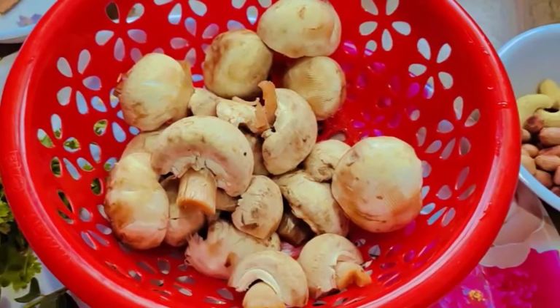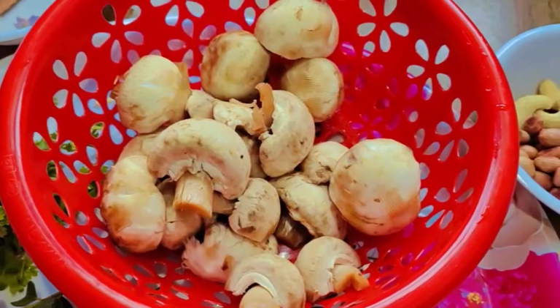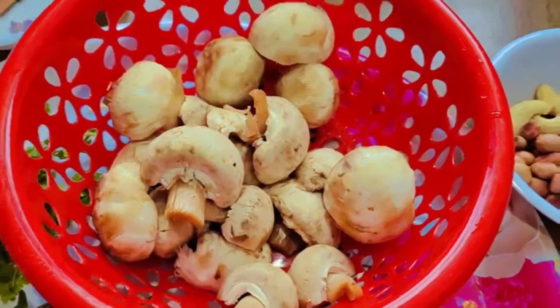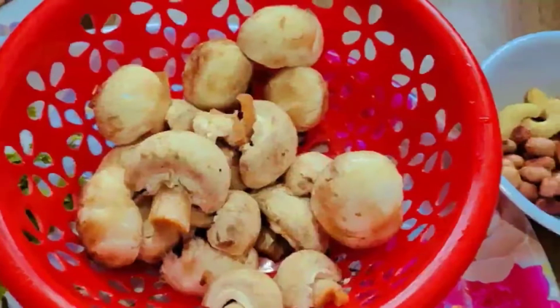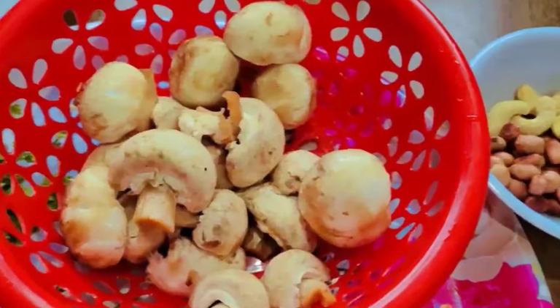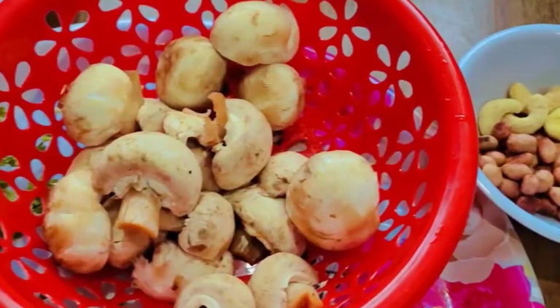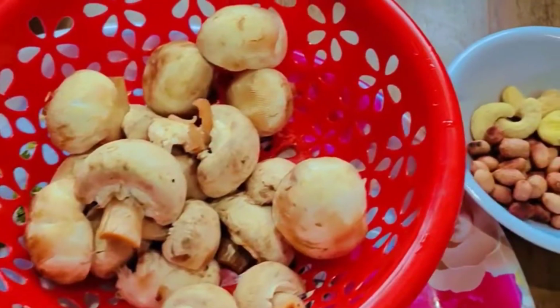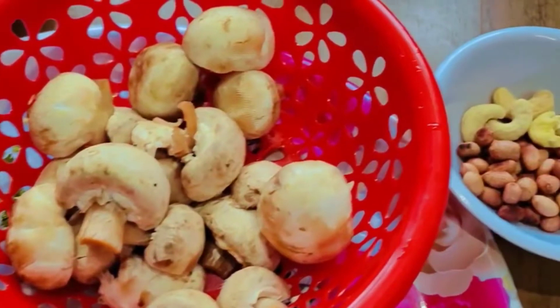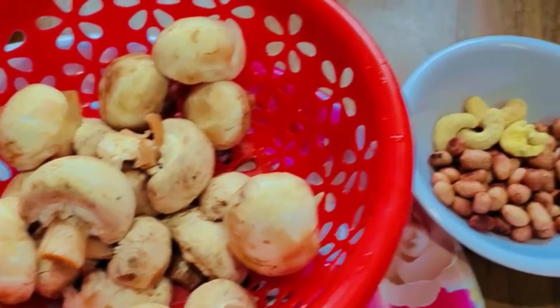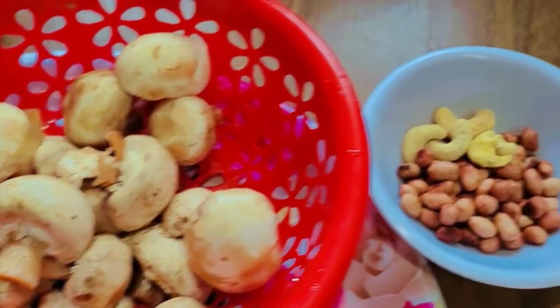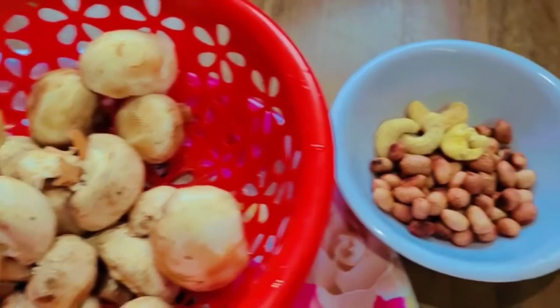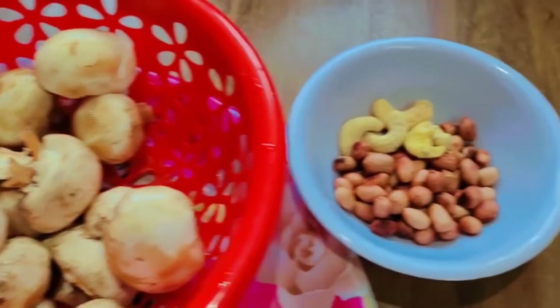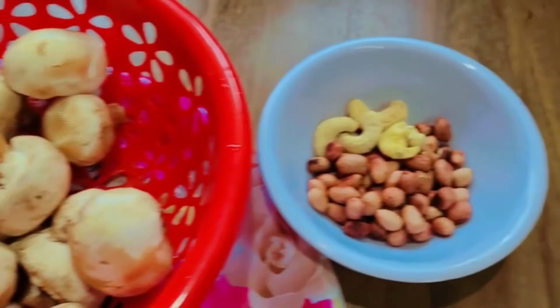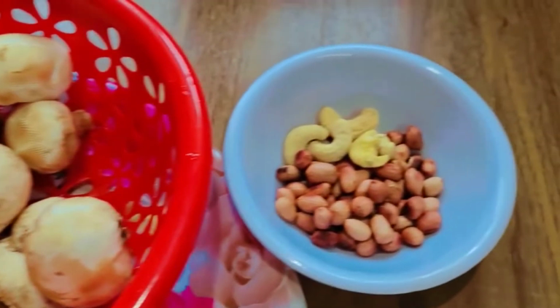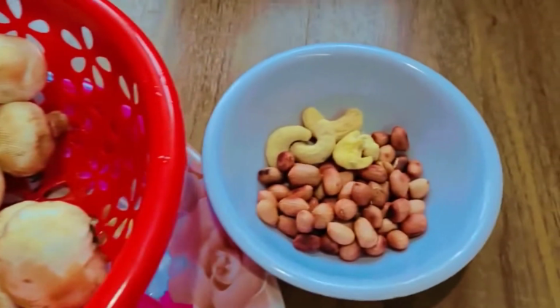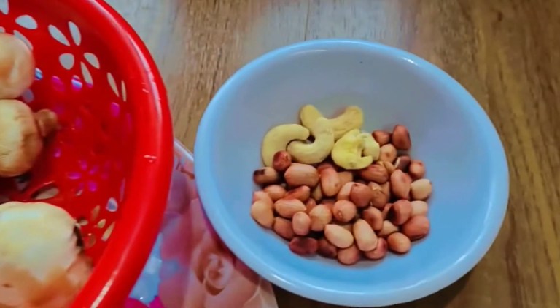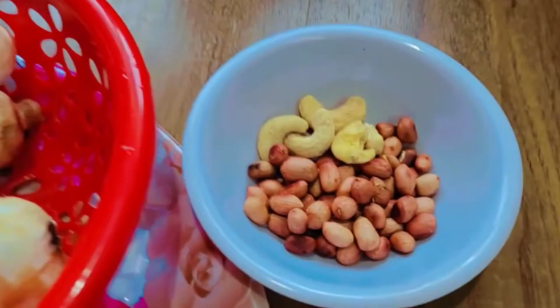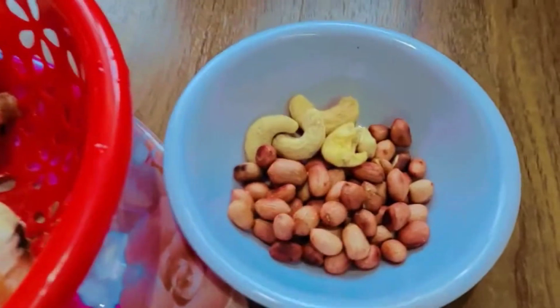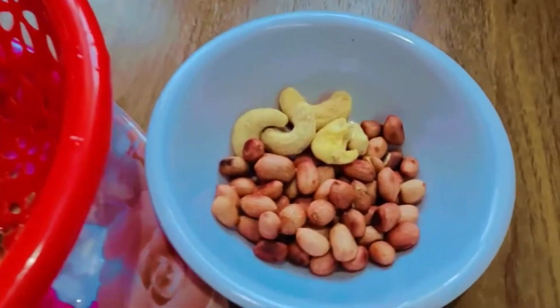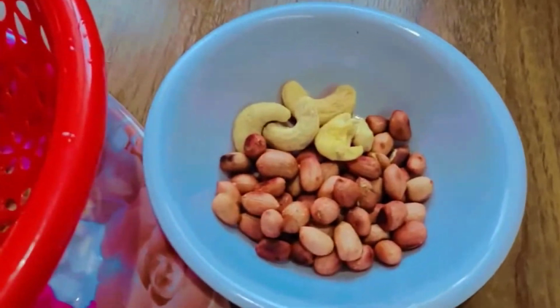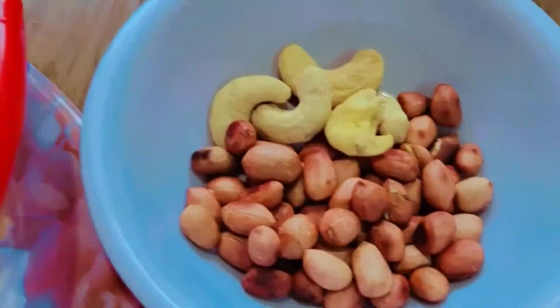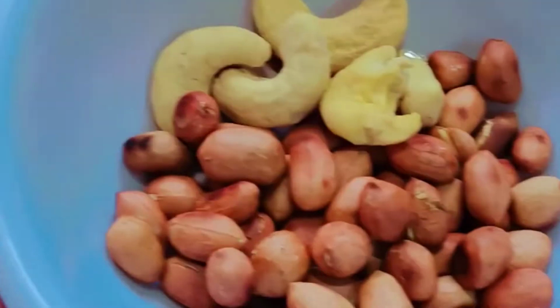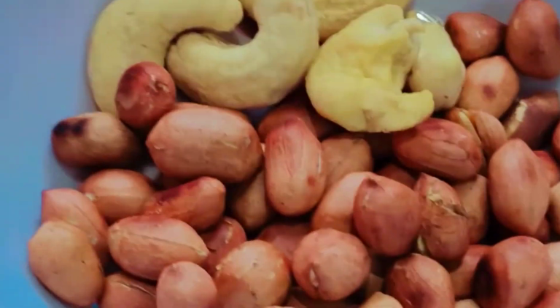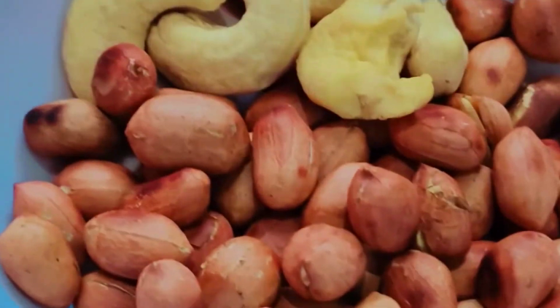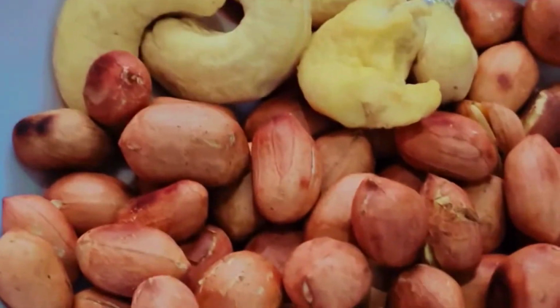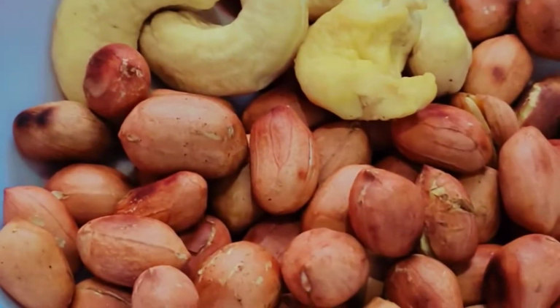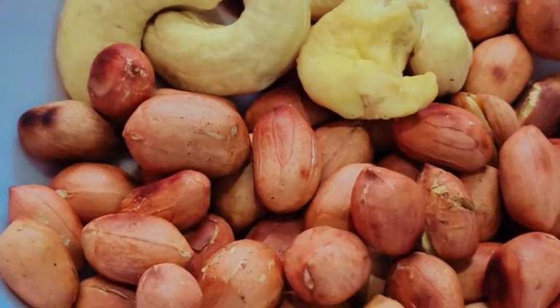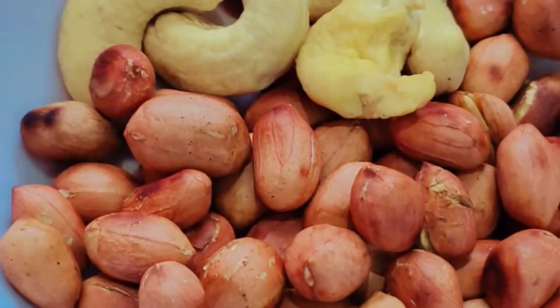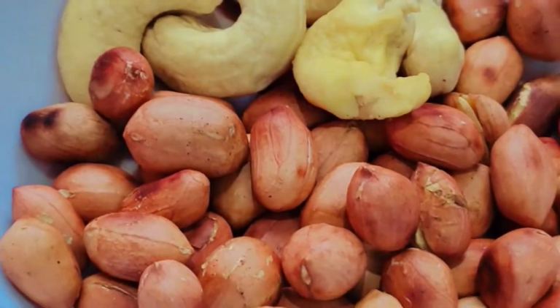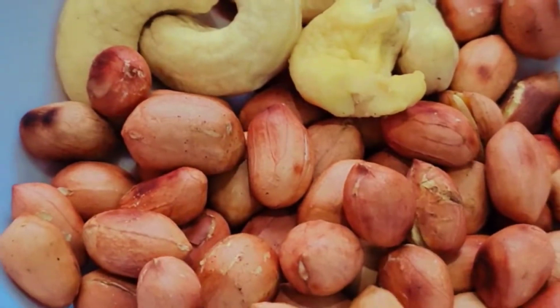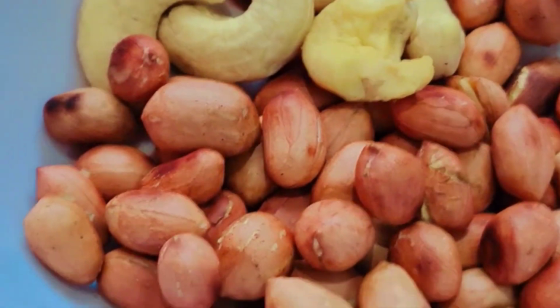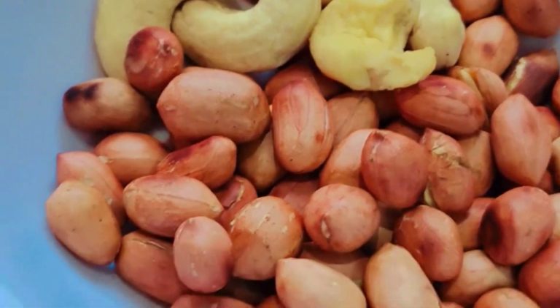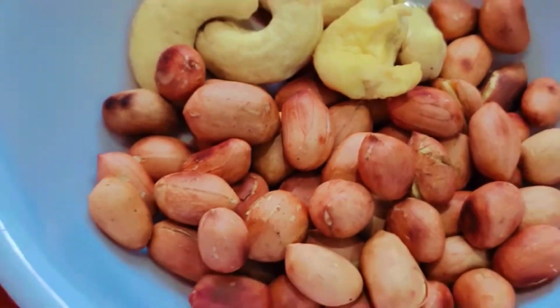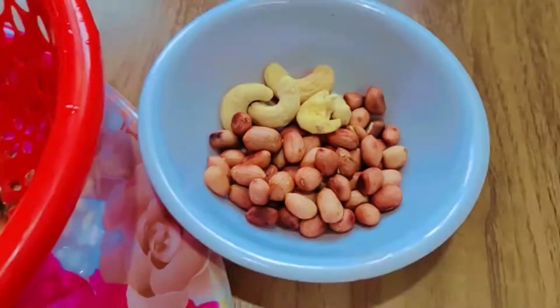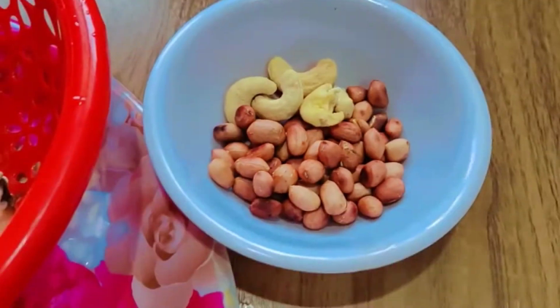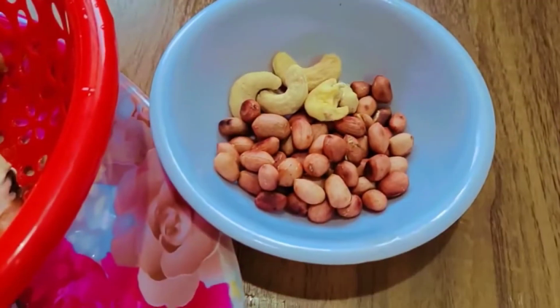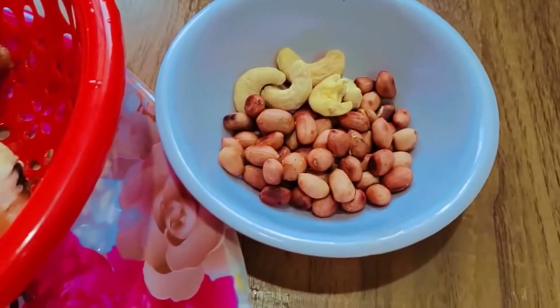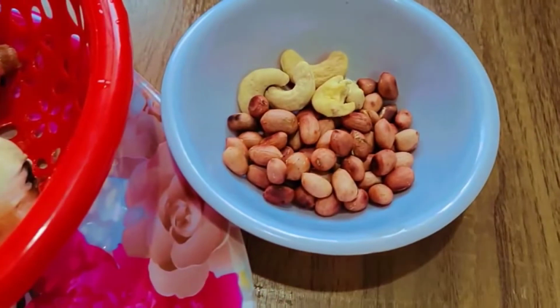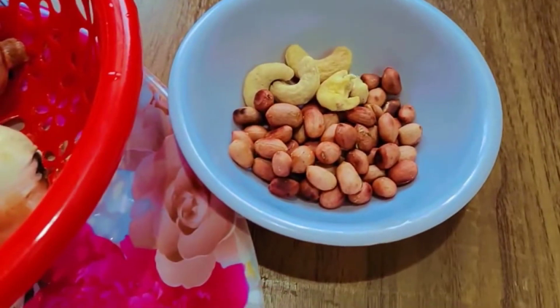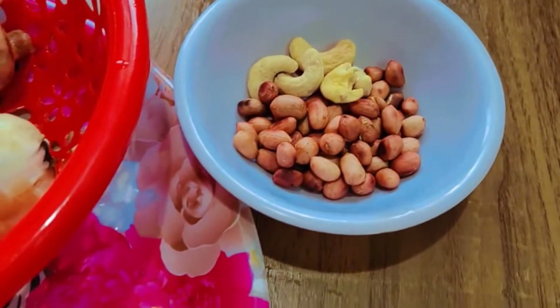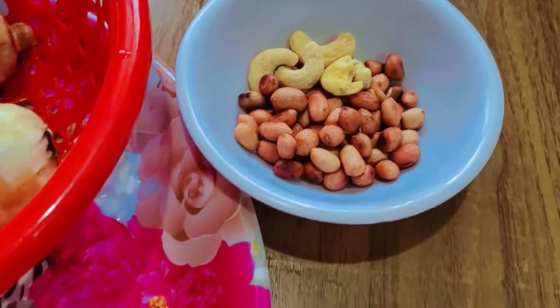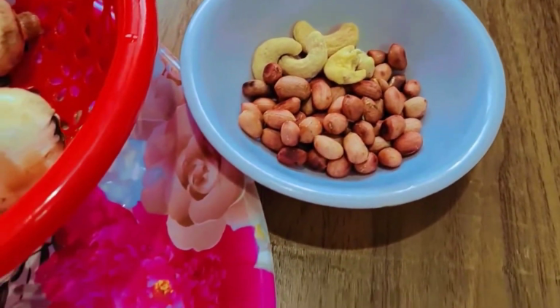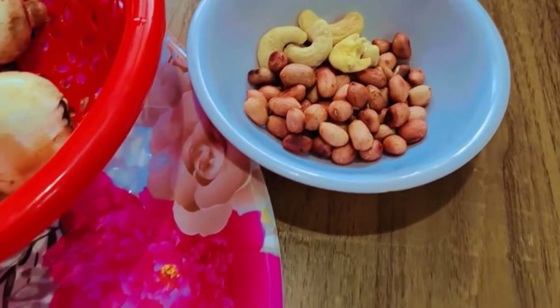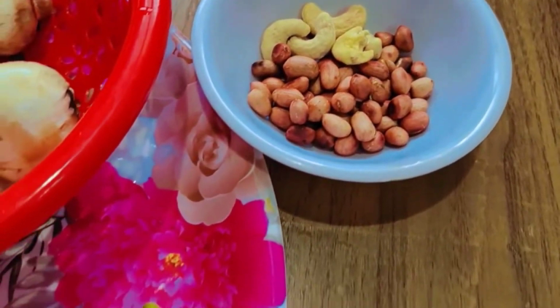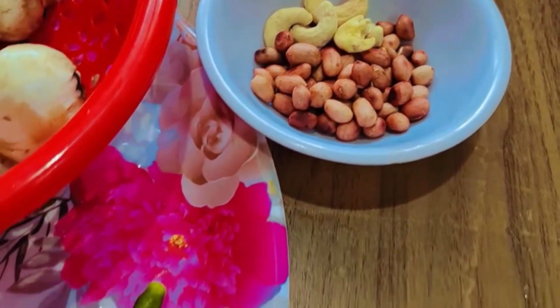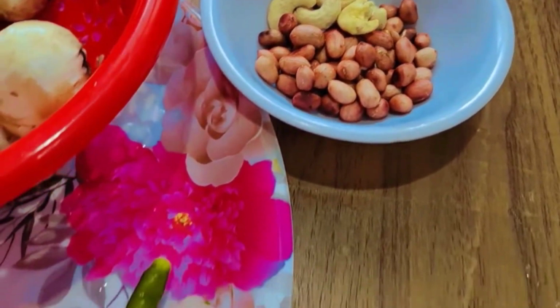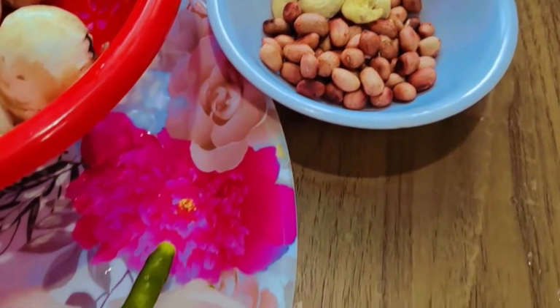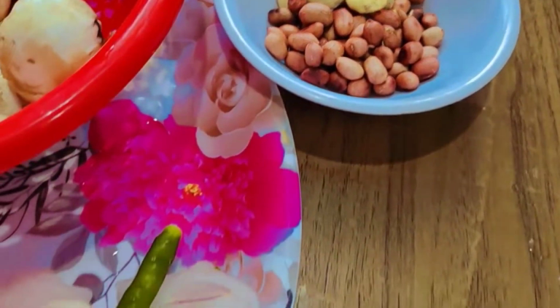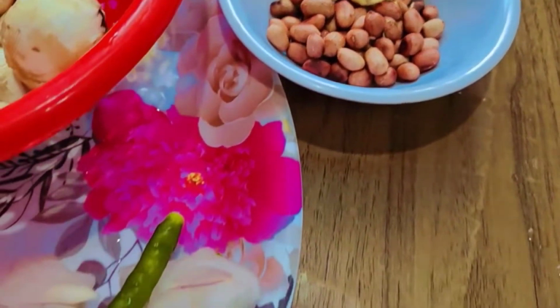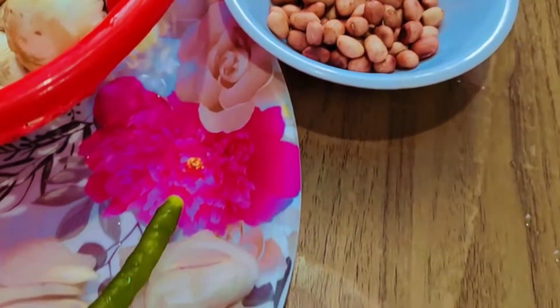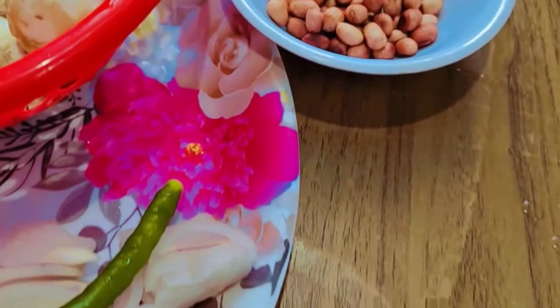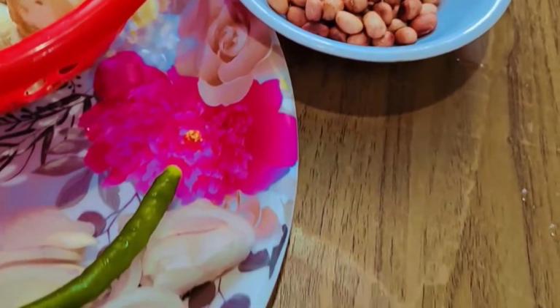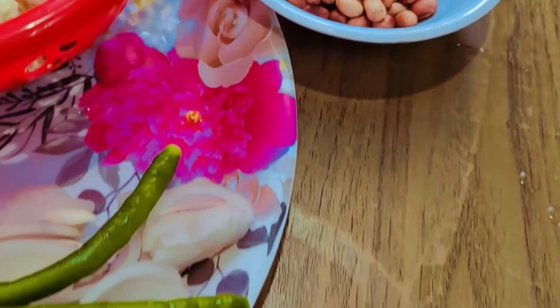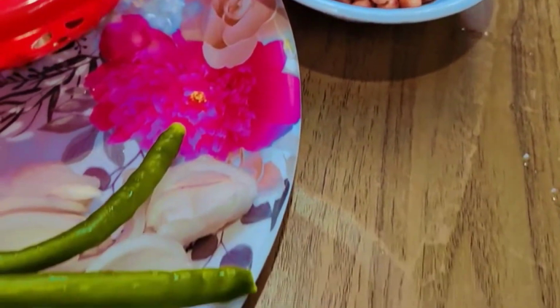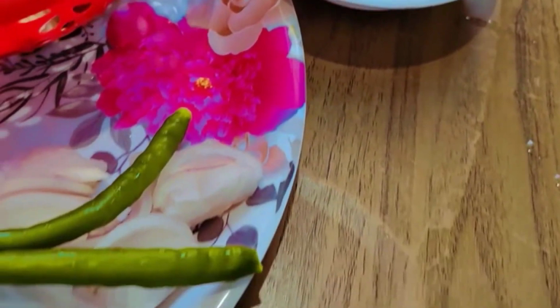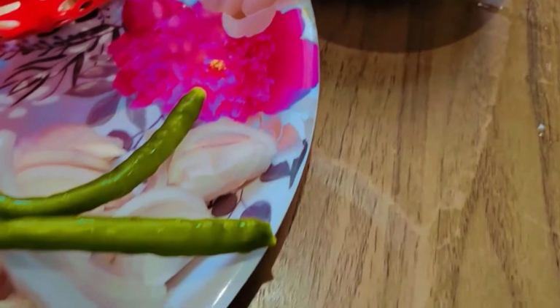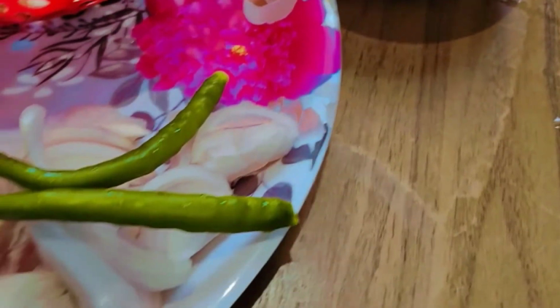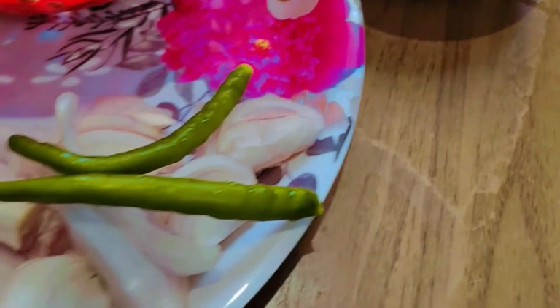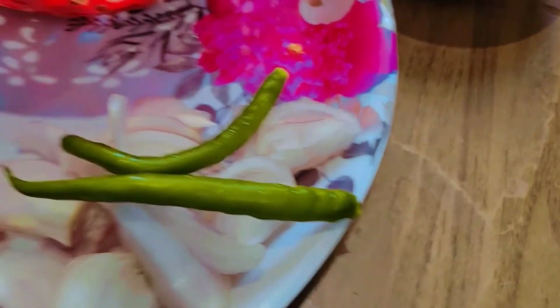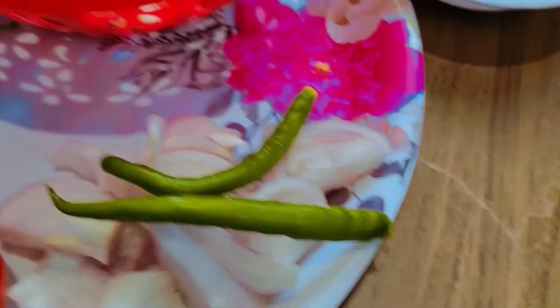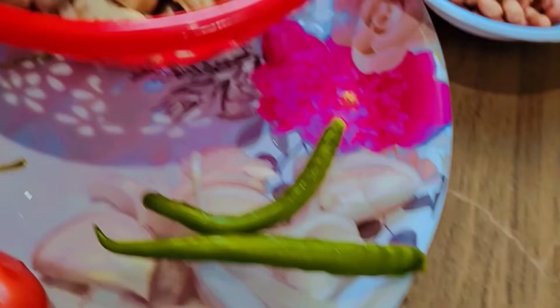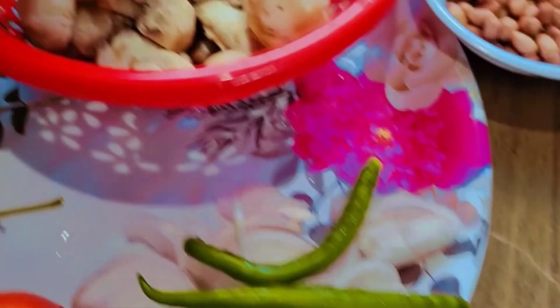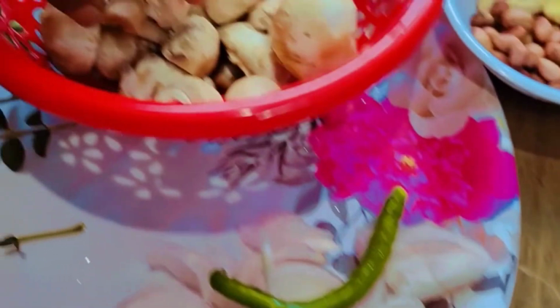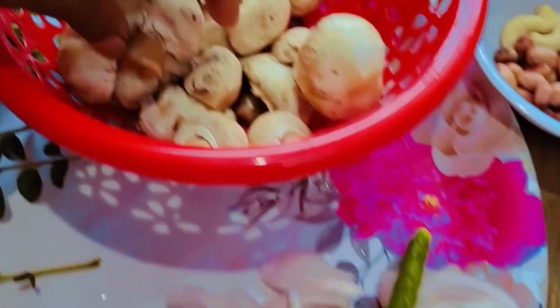Hi guys! I am eating this and I like it. How are you doing? I'm eating this and I will eat it.